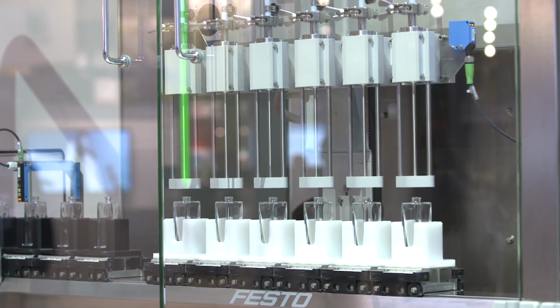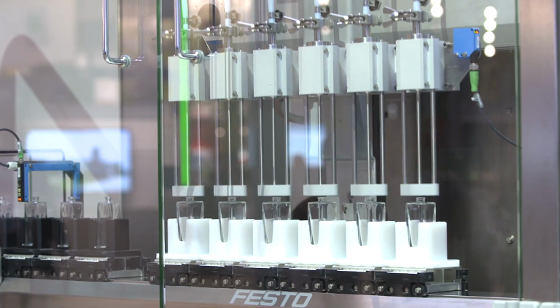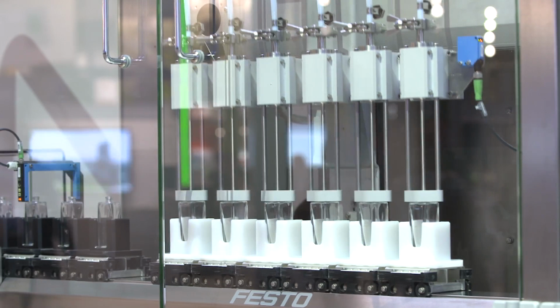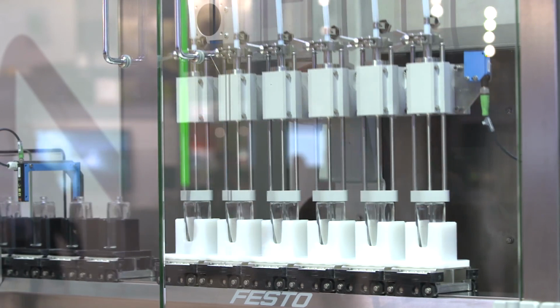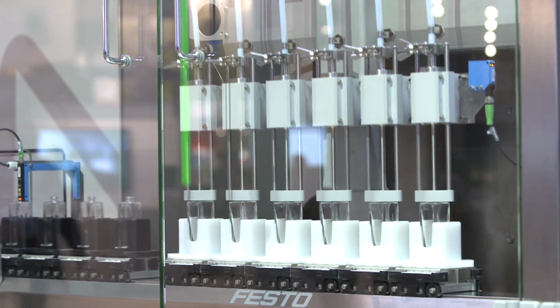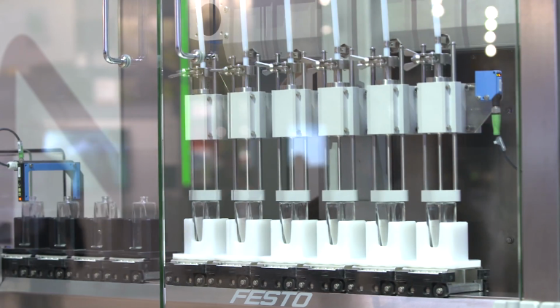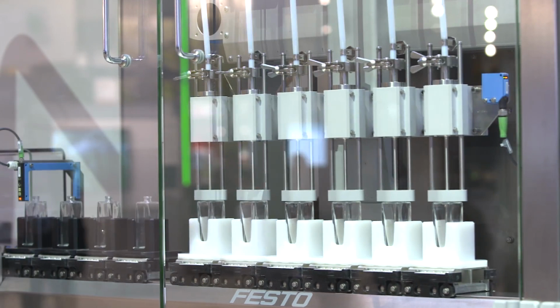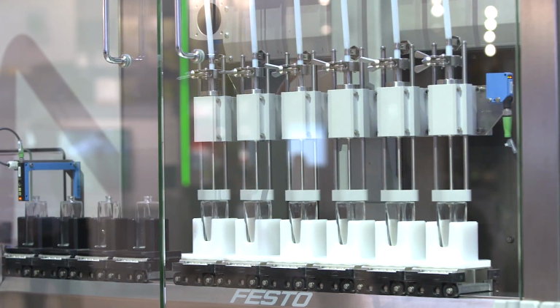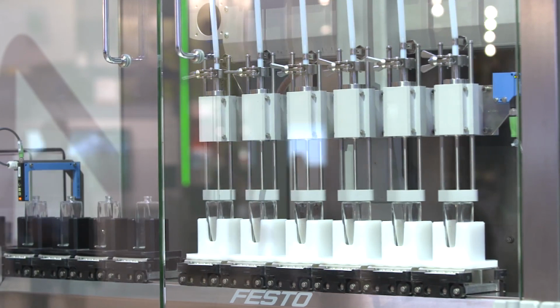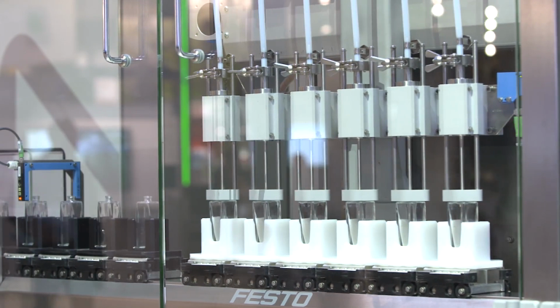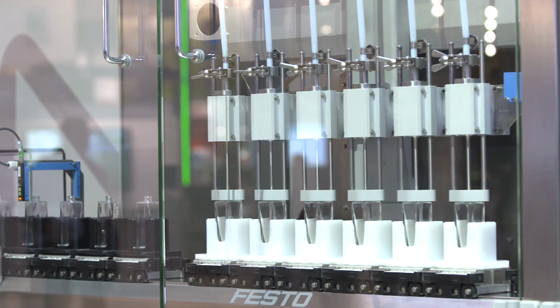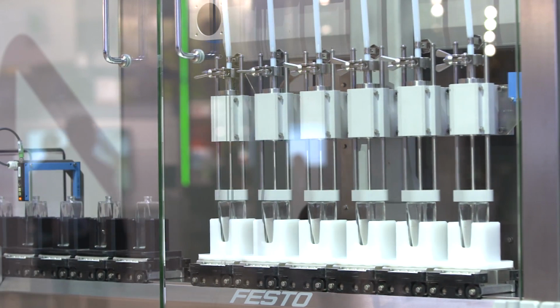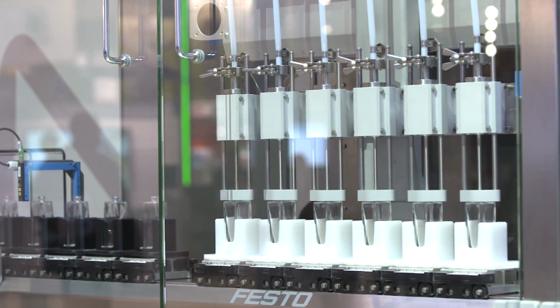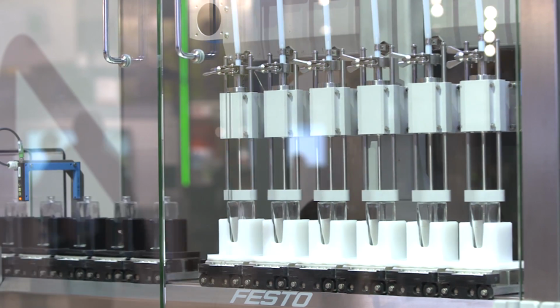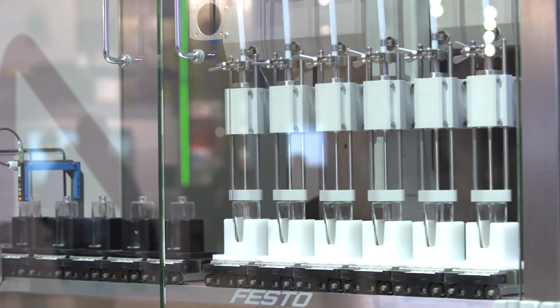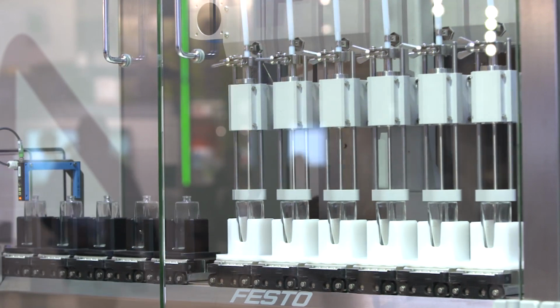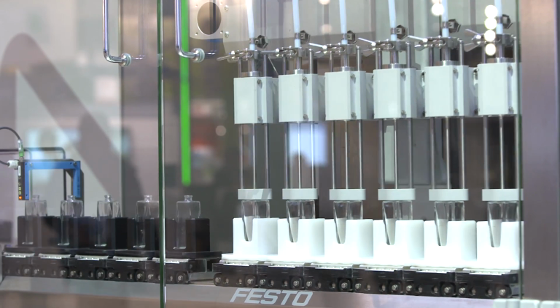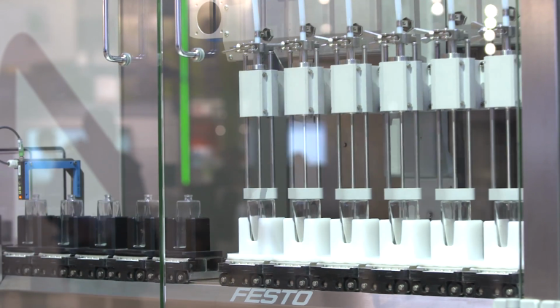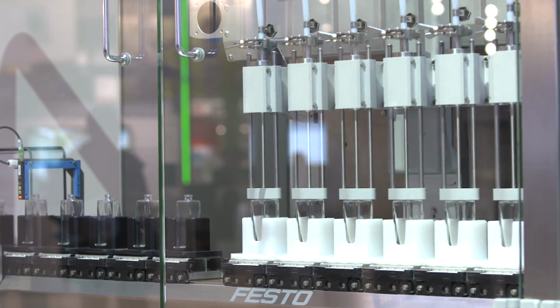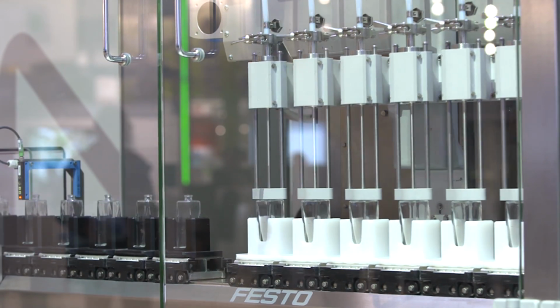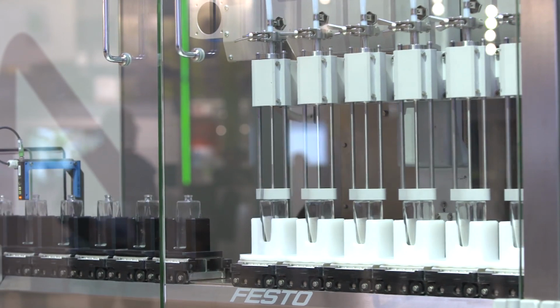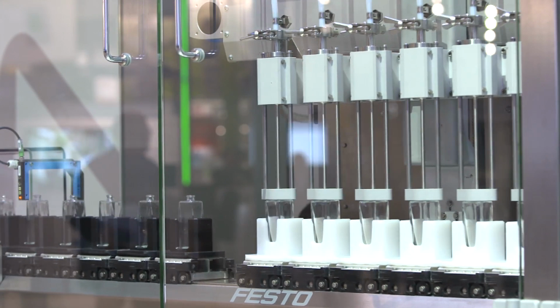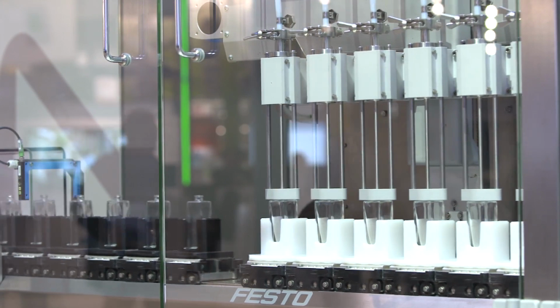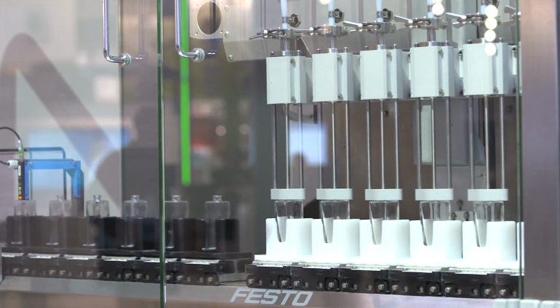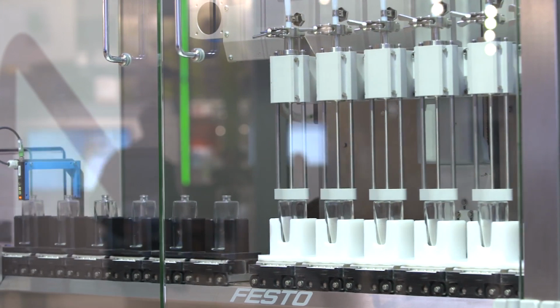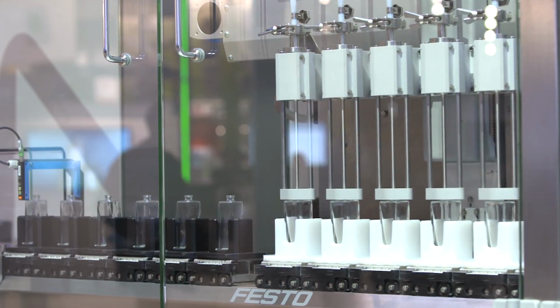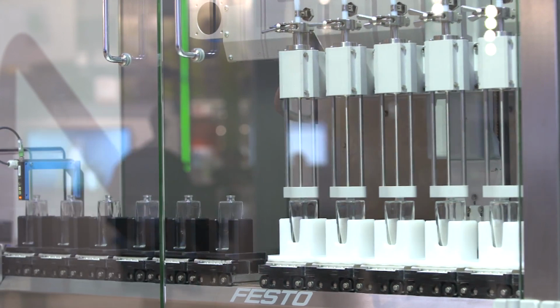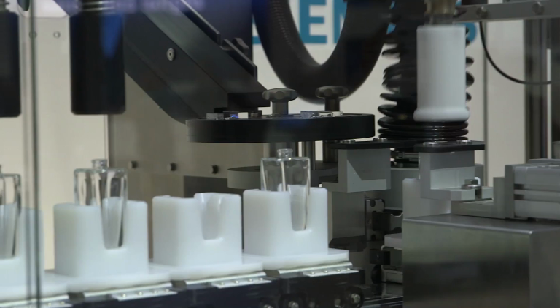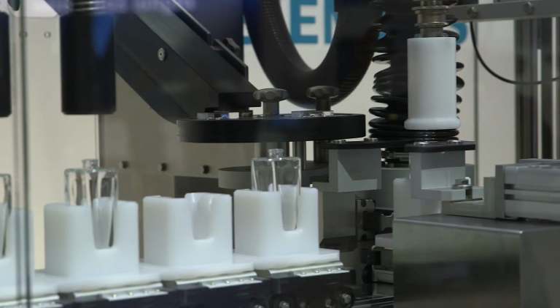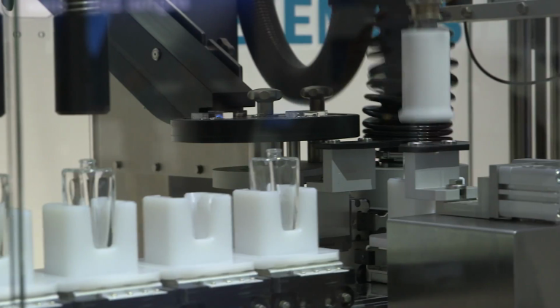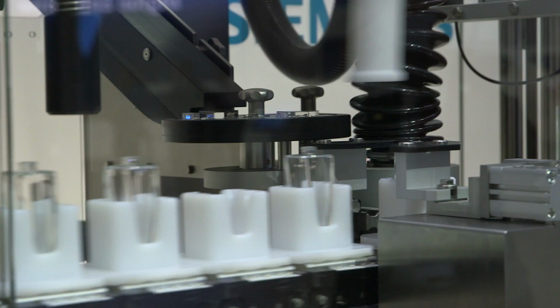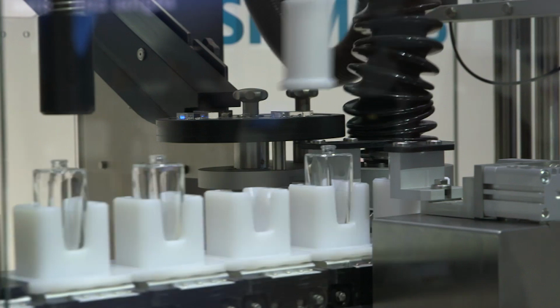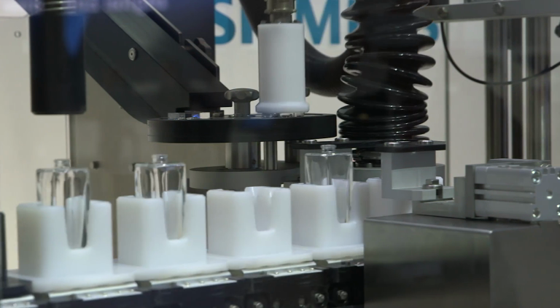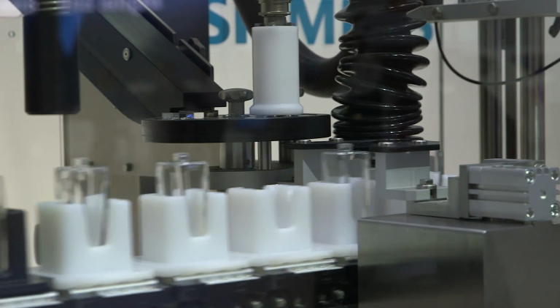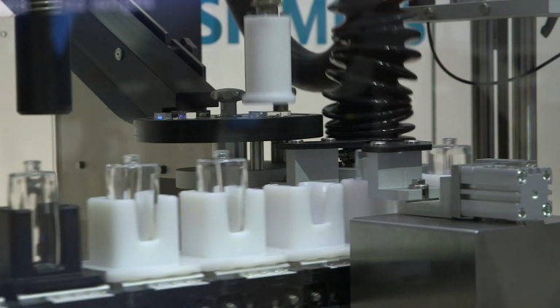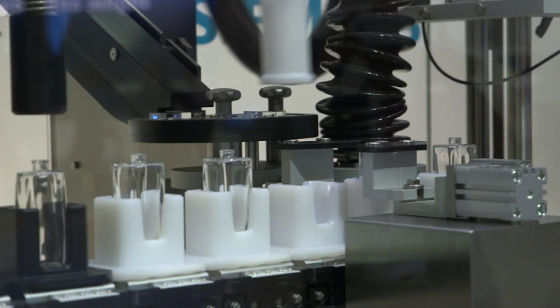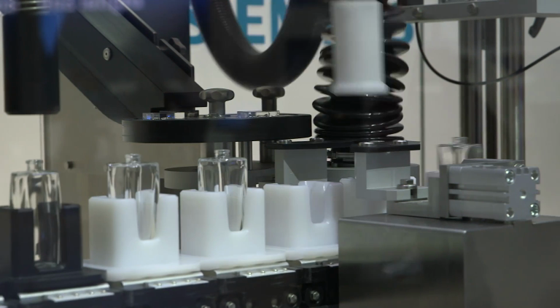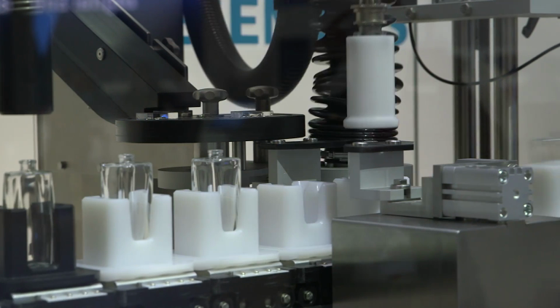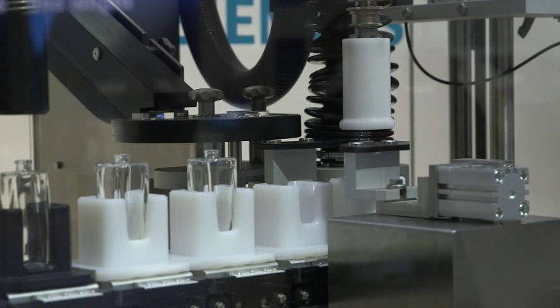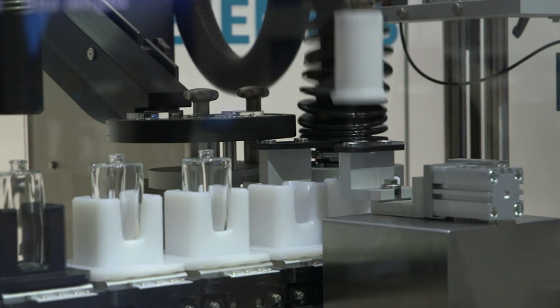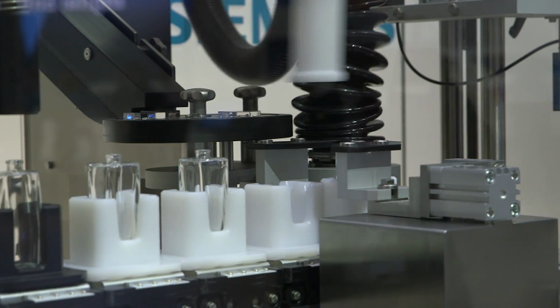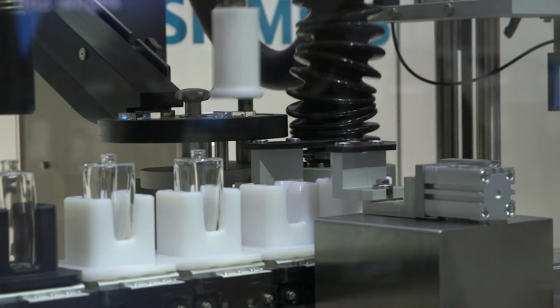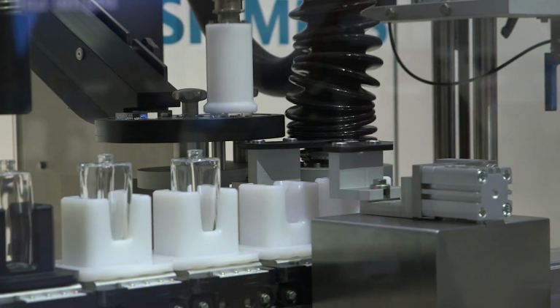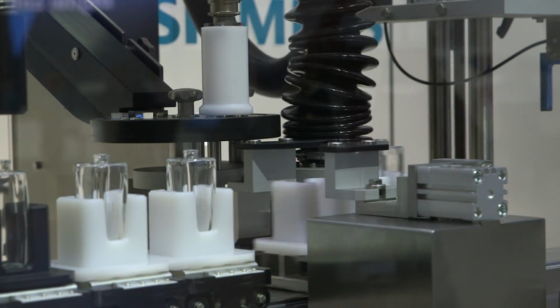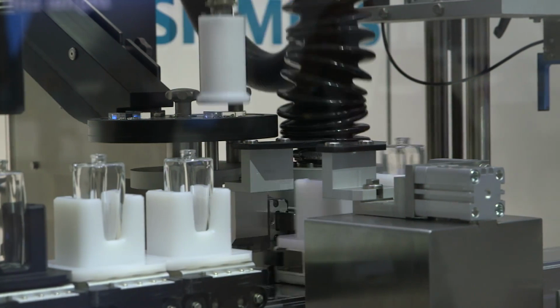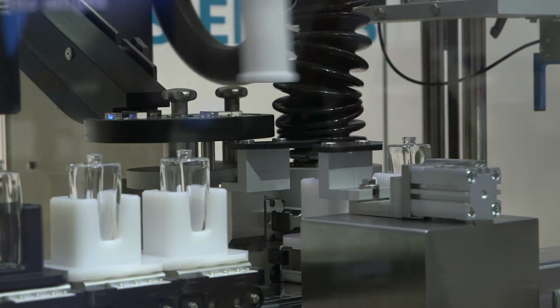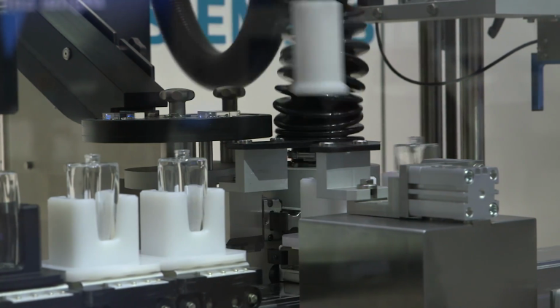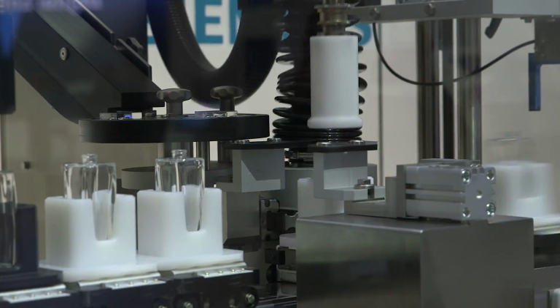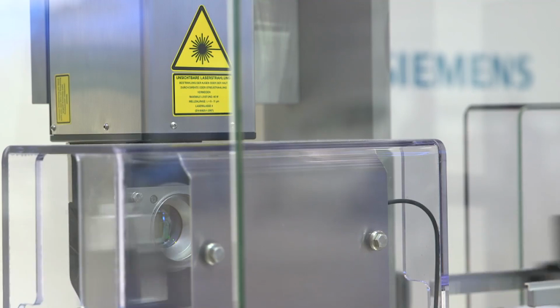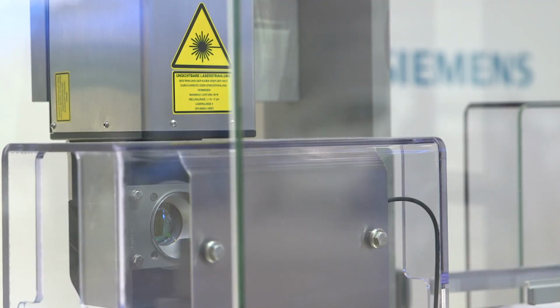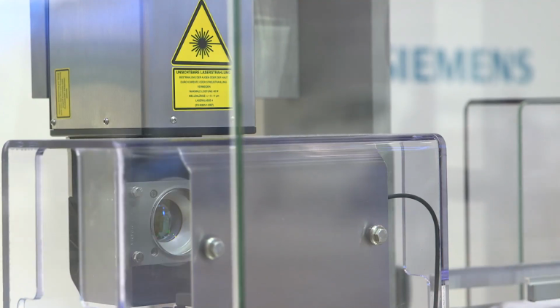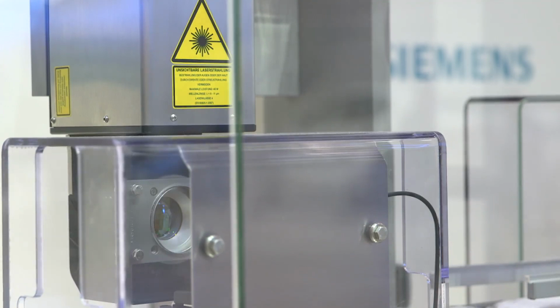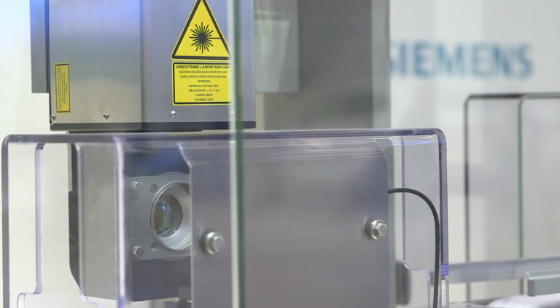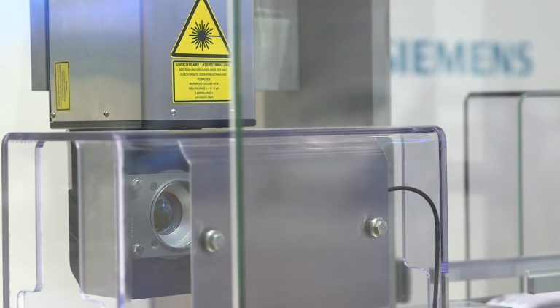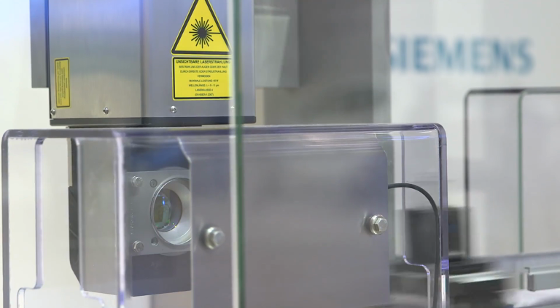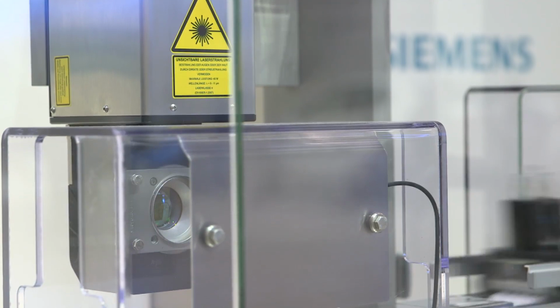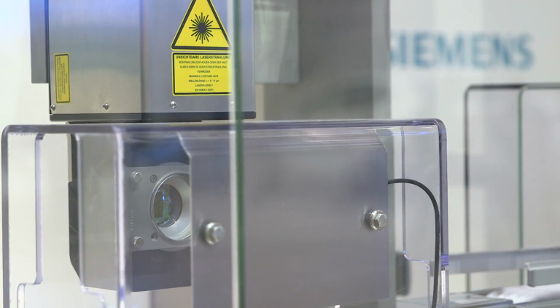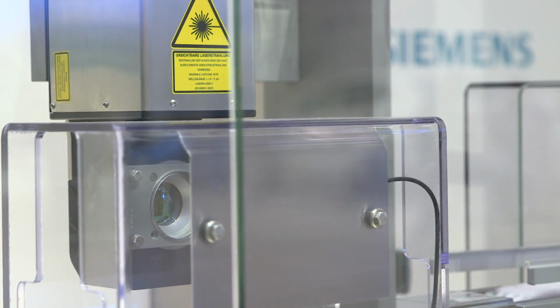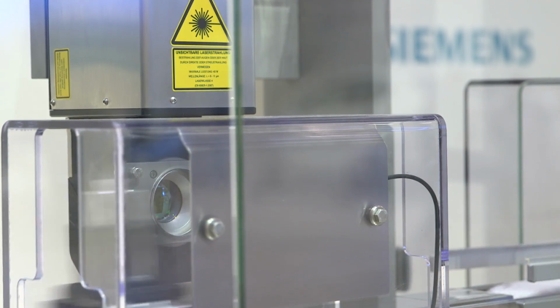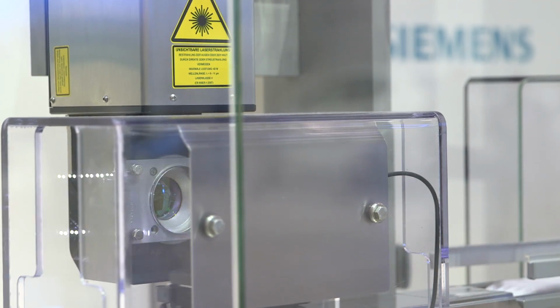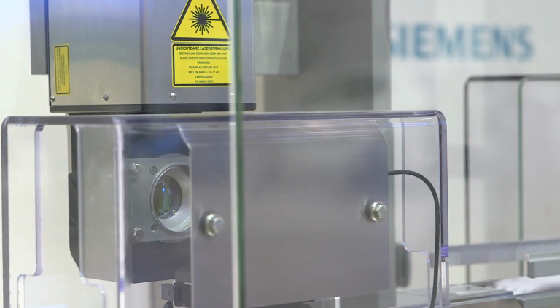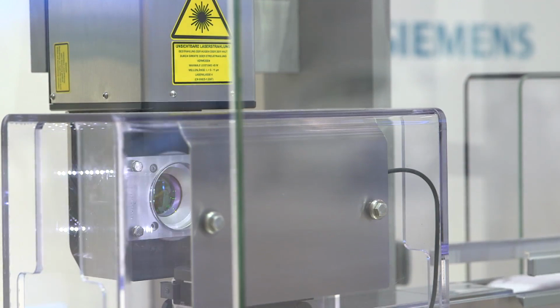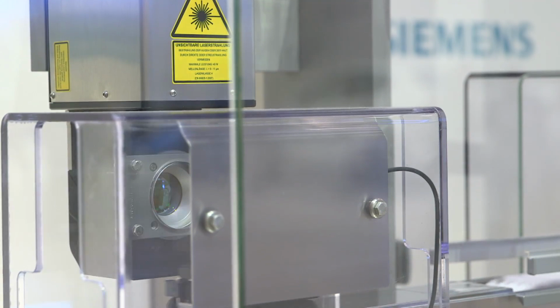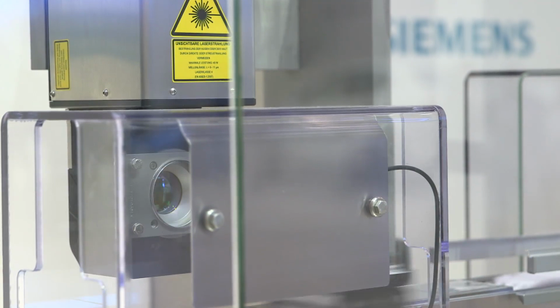Bottles of perfume are filled with the highest performance, sealed and labeled, and more precisely, individually for each customer.